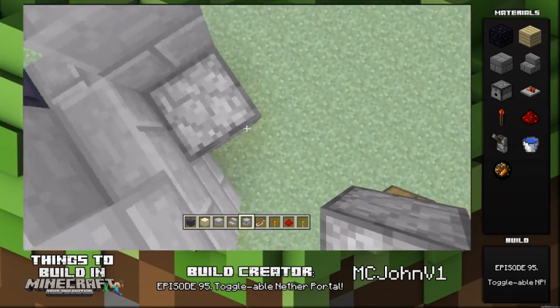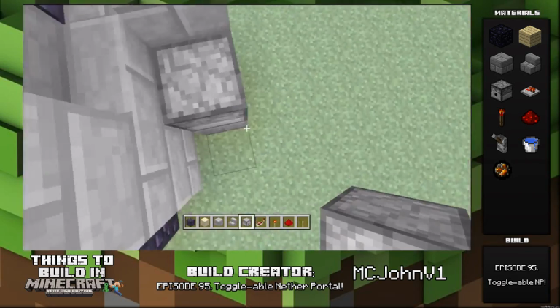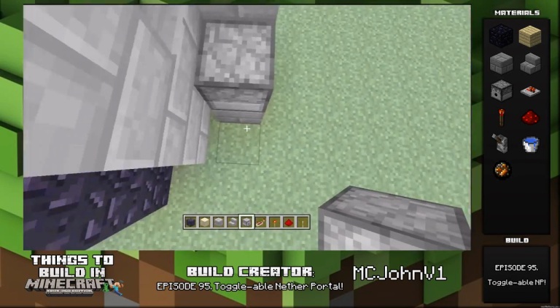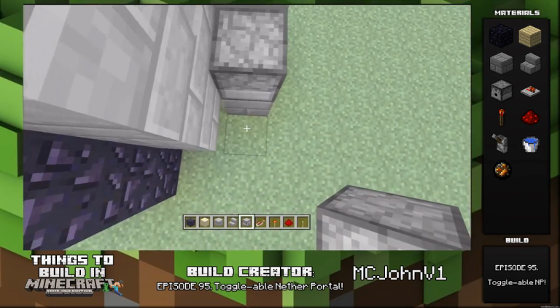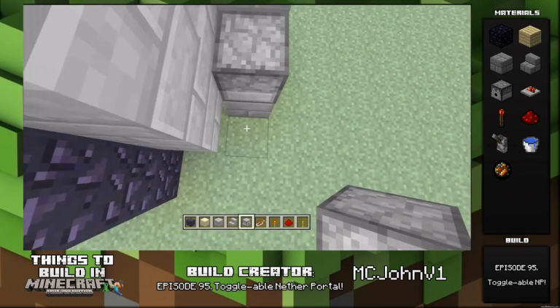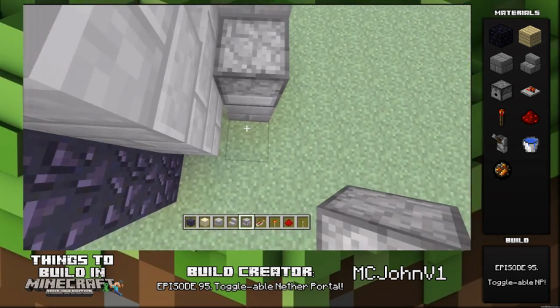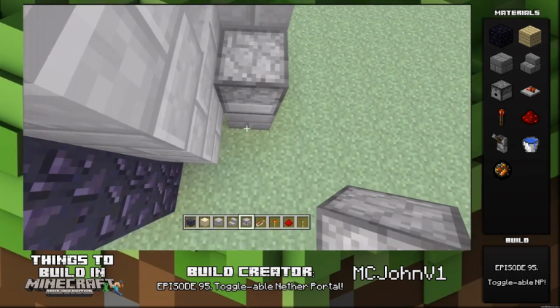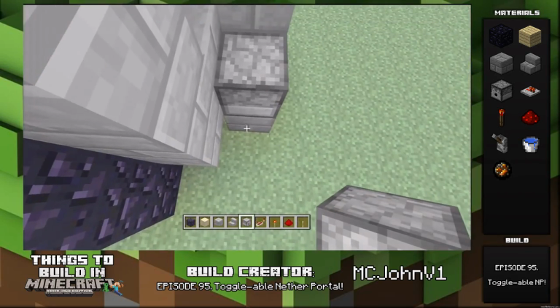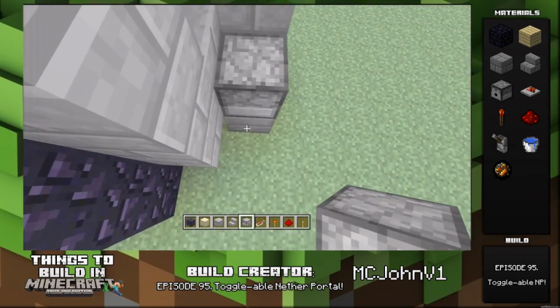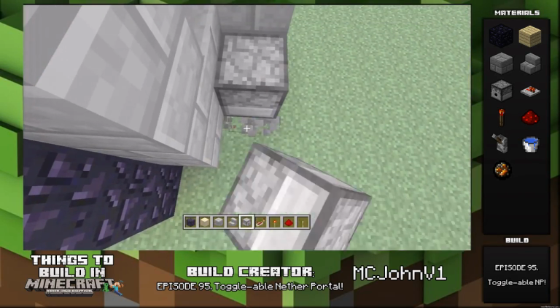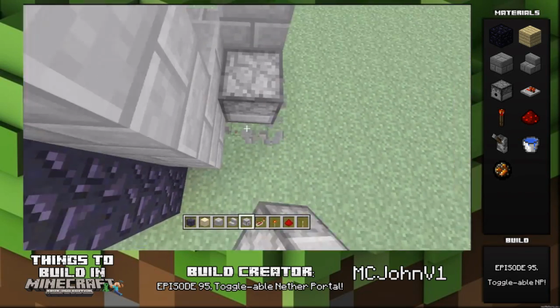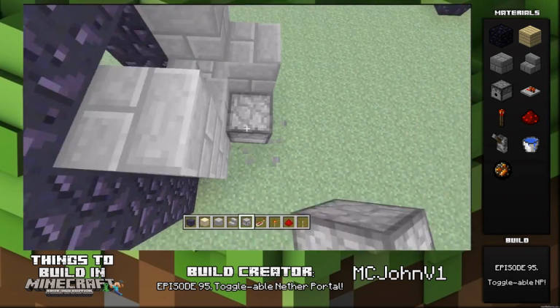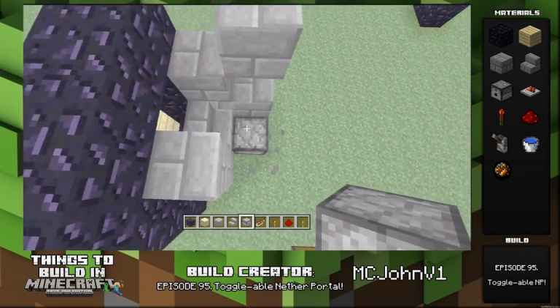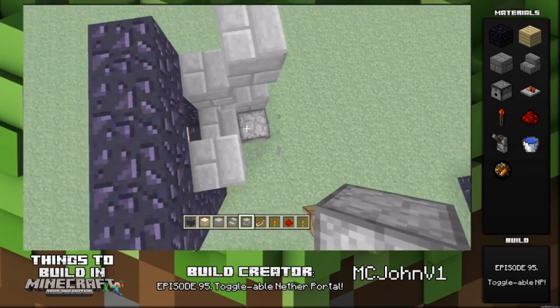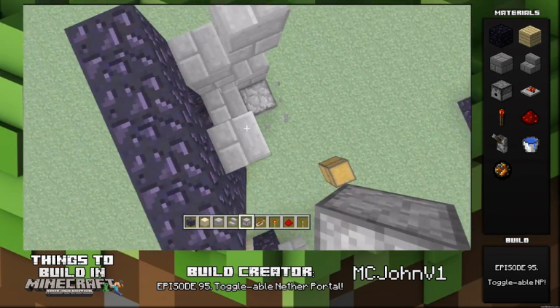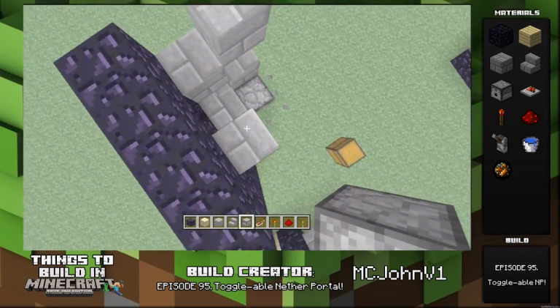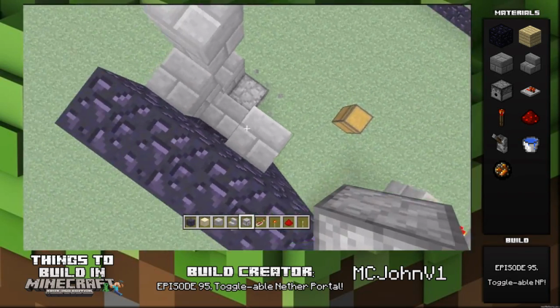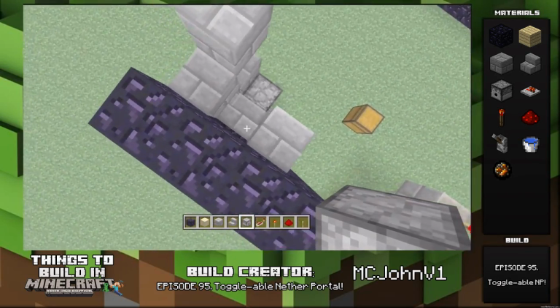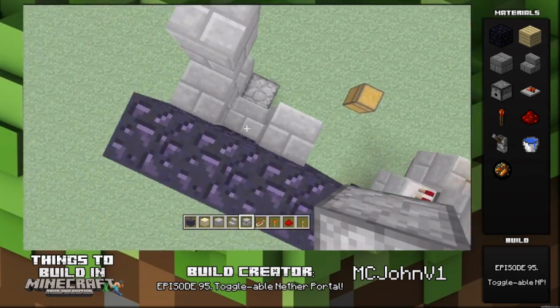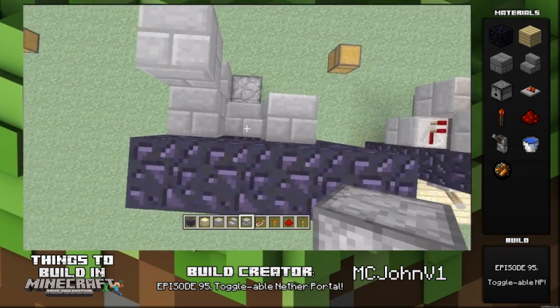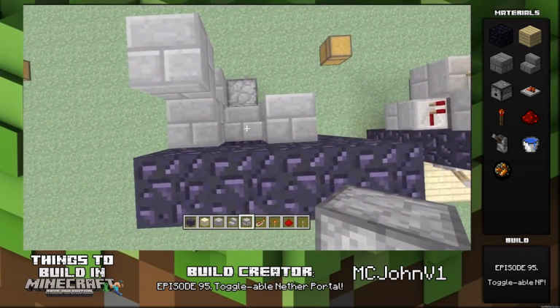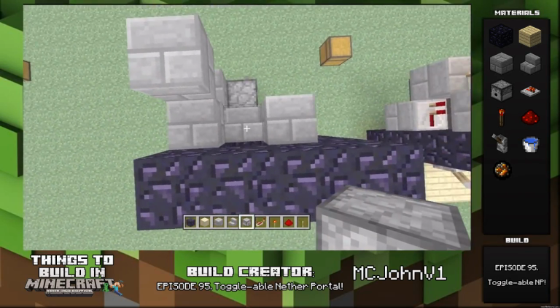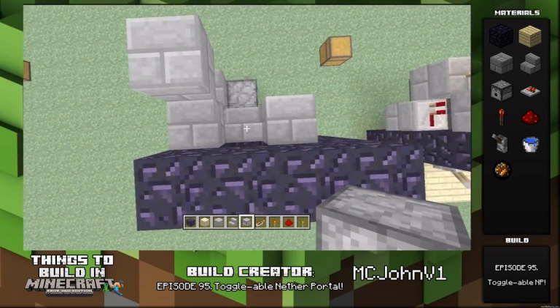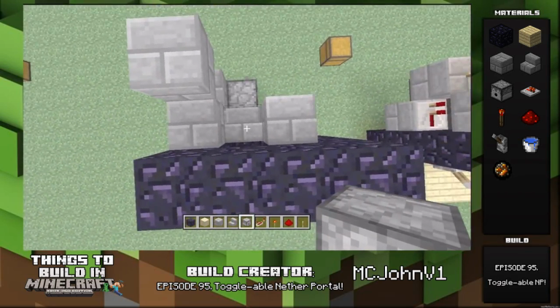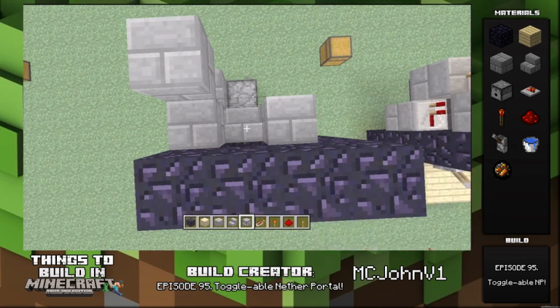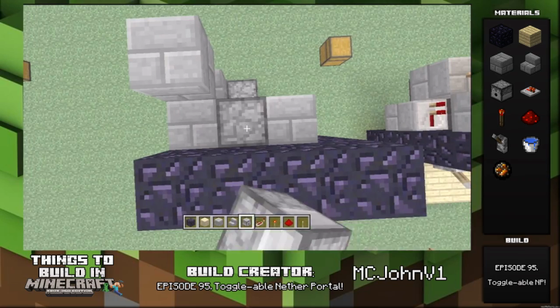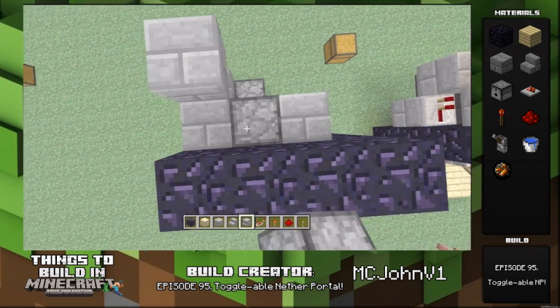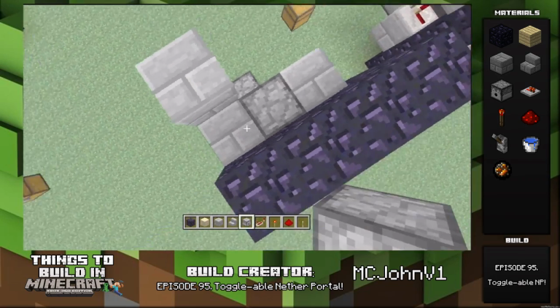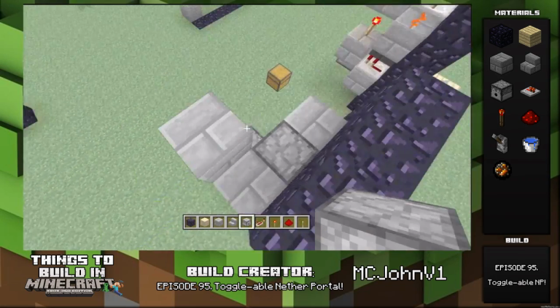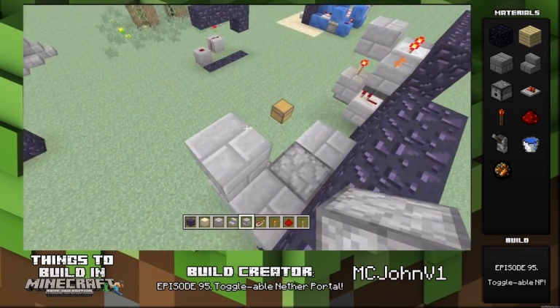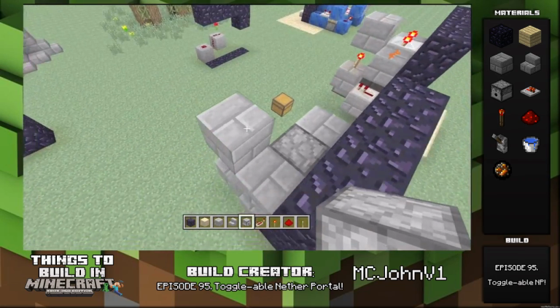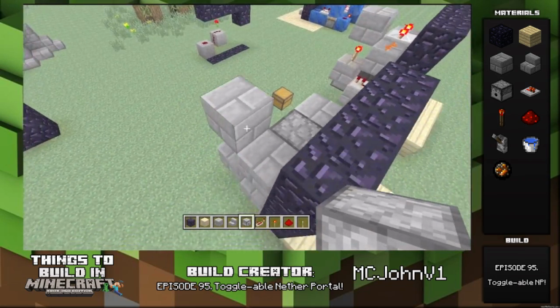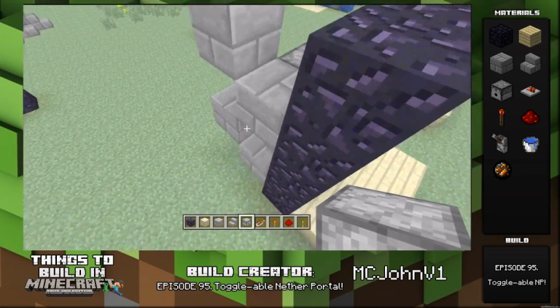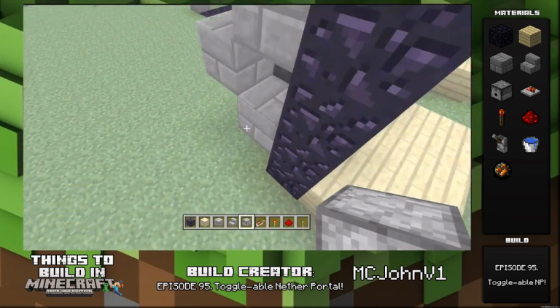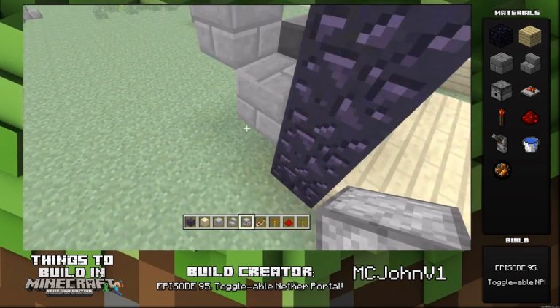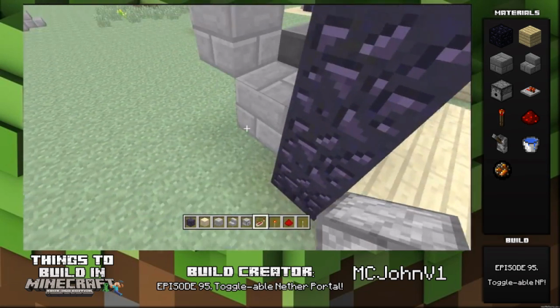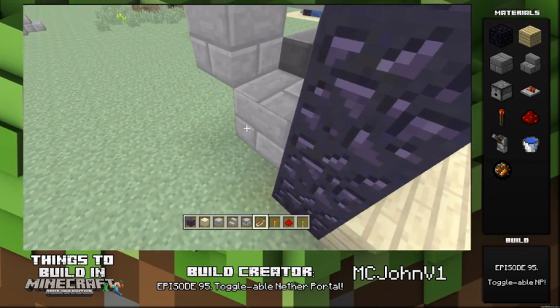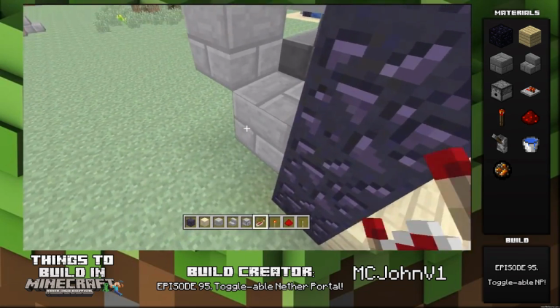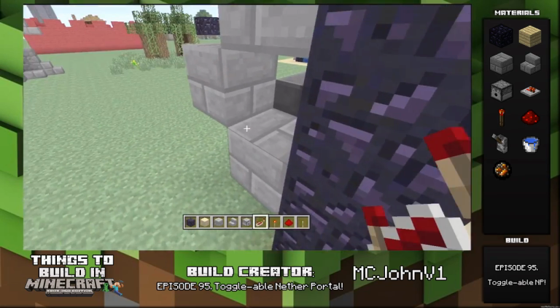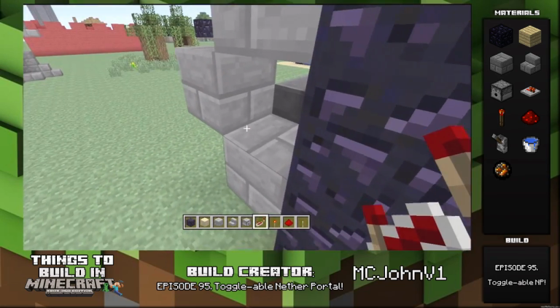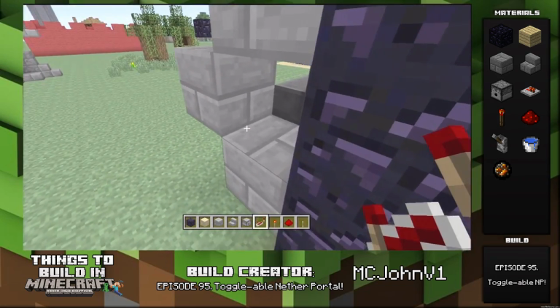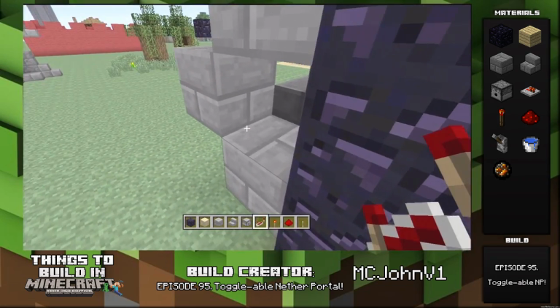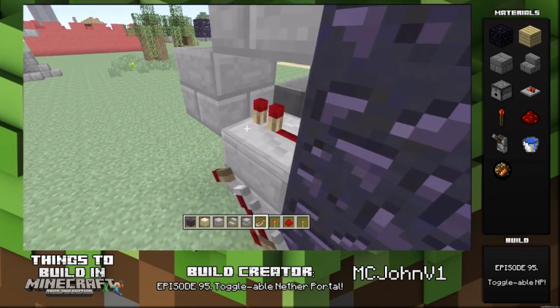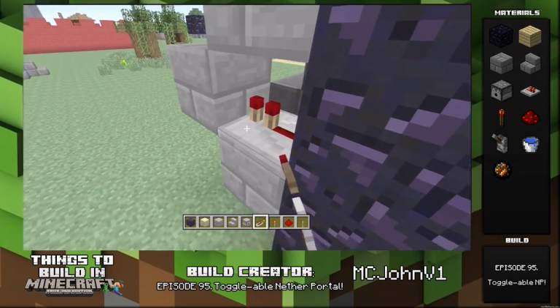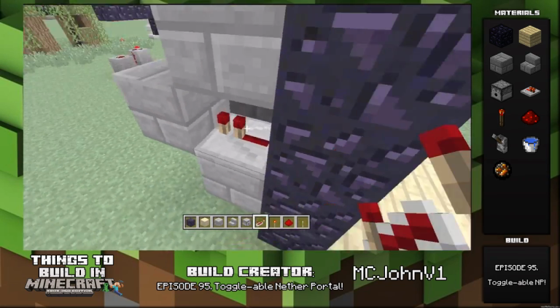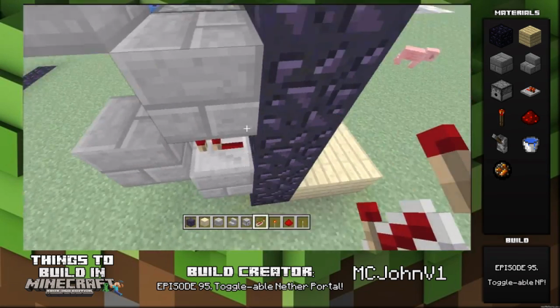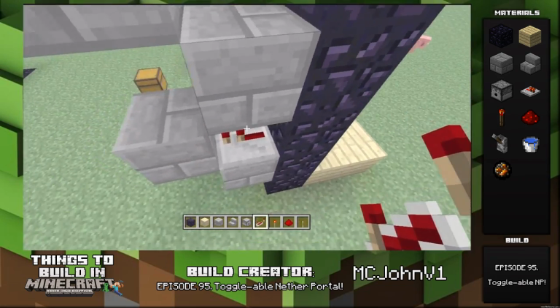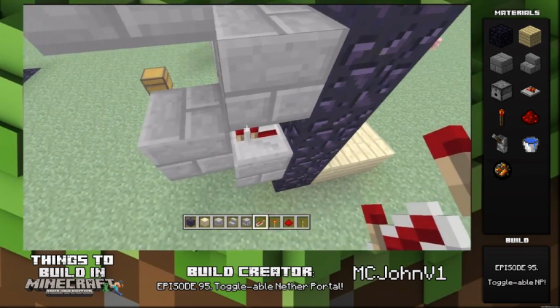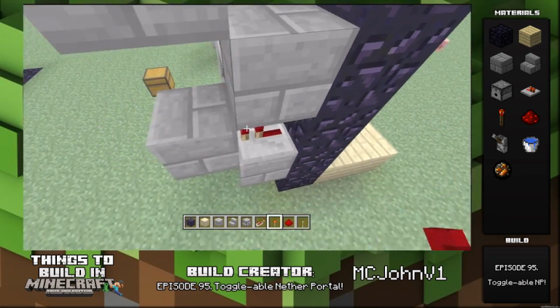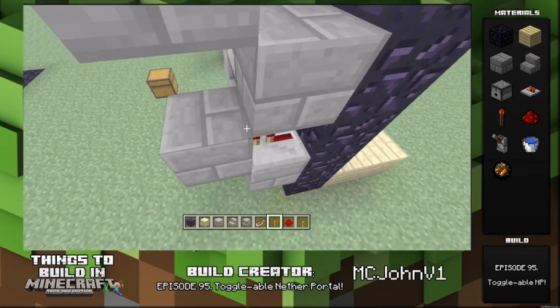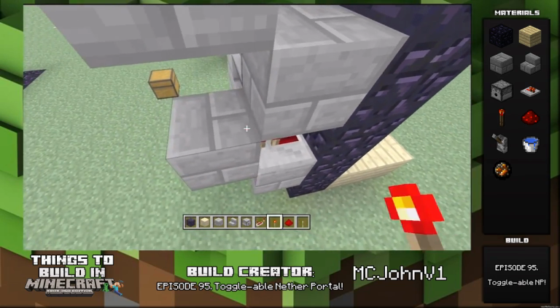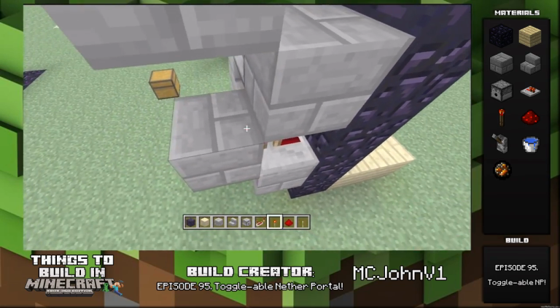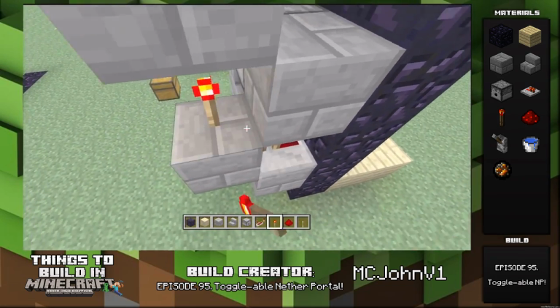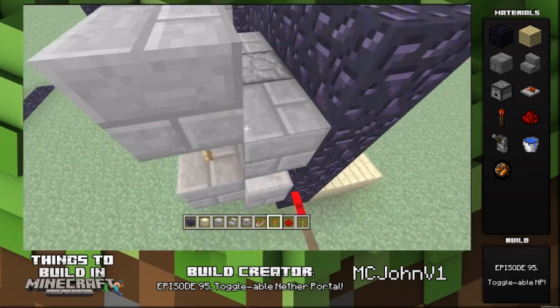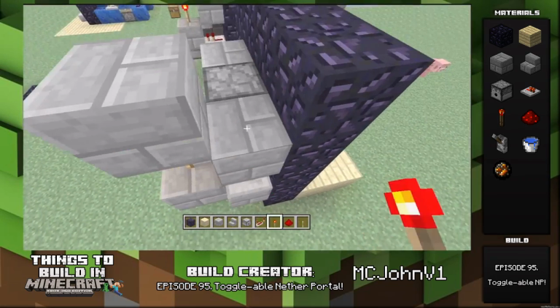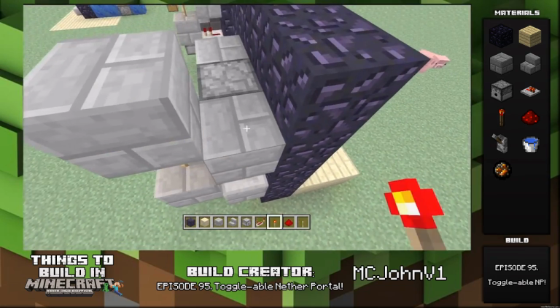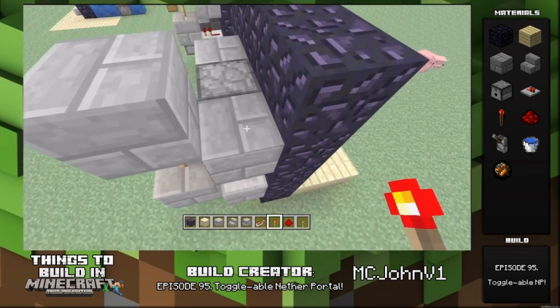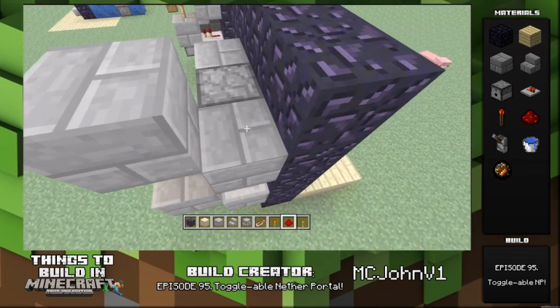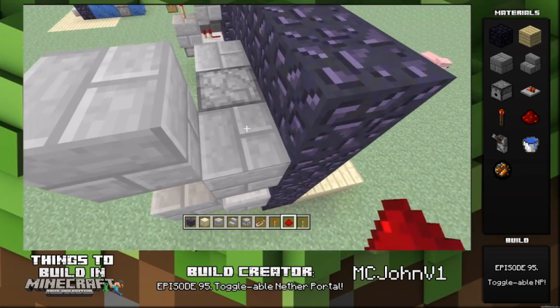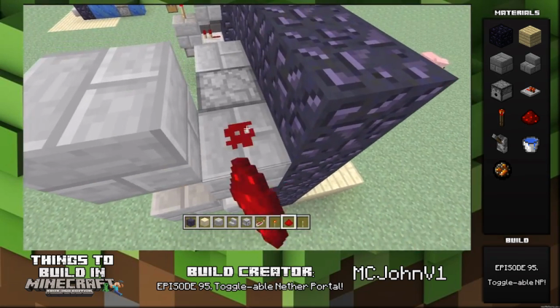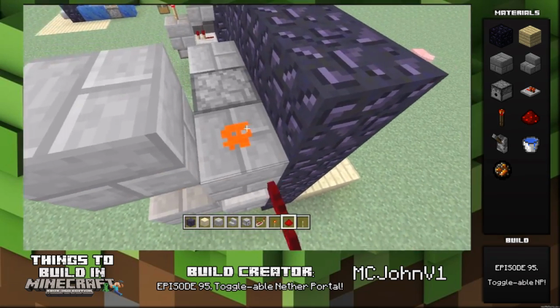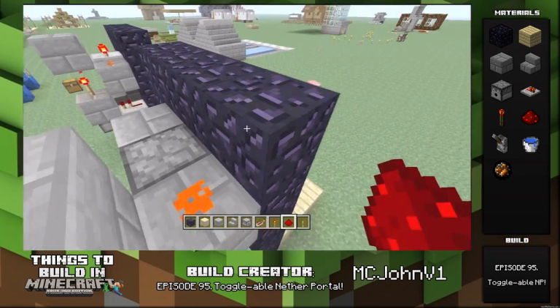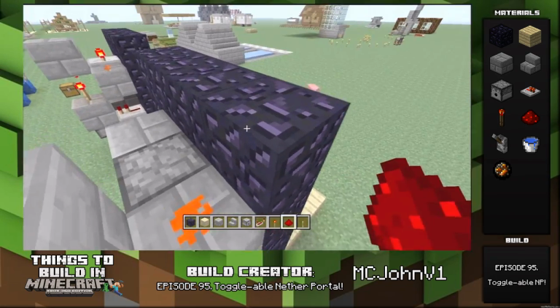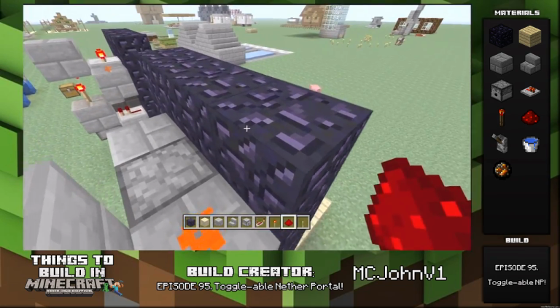The basic premise behind this is a nether portal that you can actually turn on and off. You flick the lever up, water comes out; you flick it down, a fire charge shoots out and ignites it.